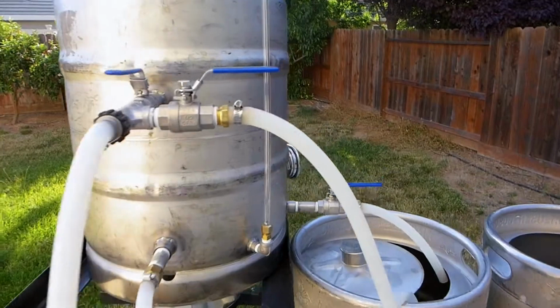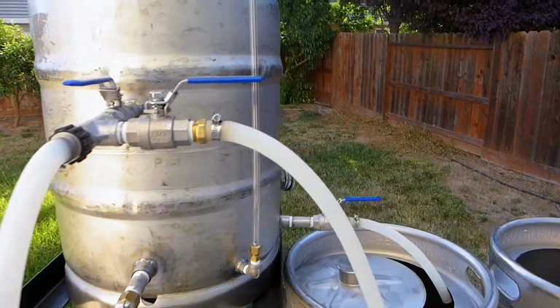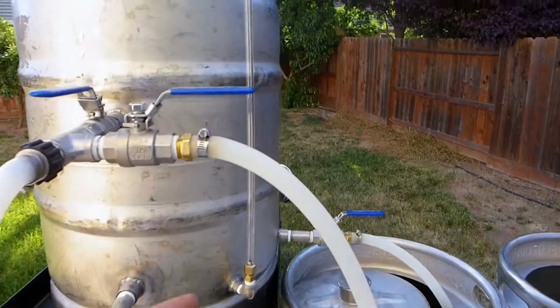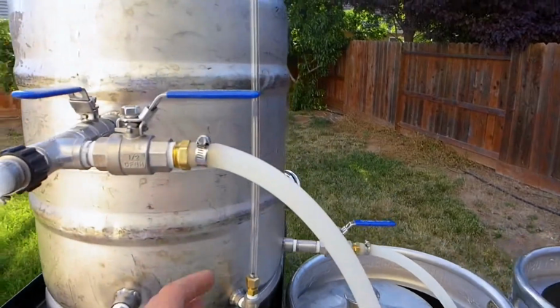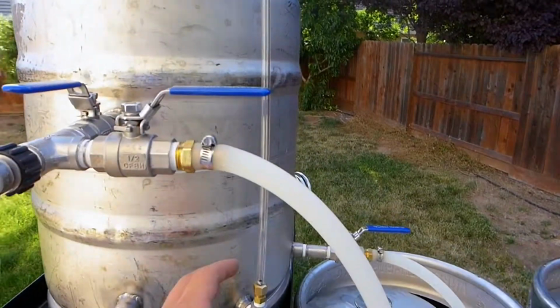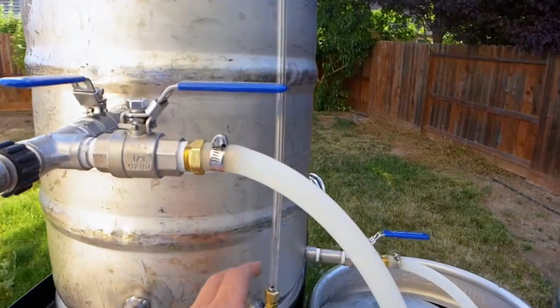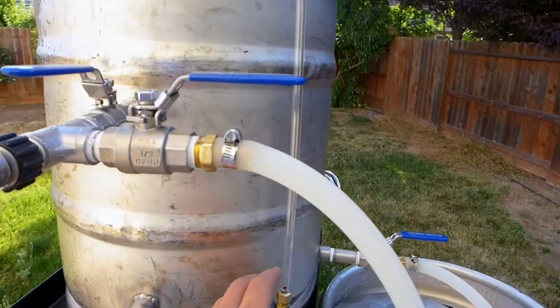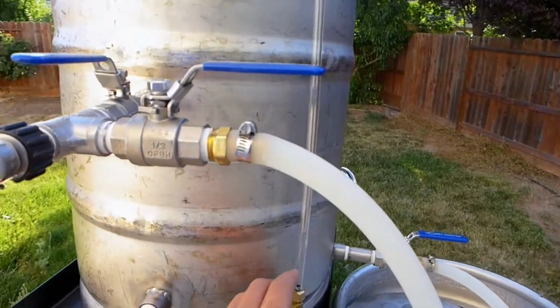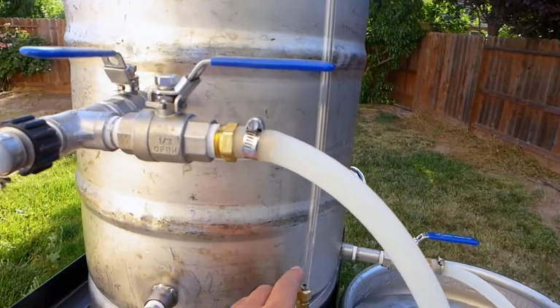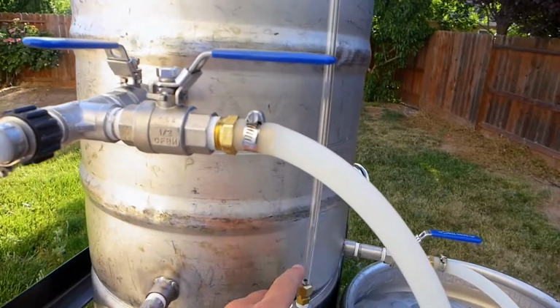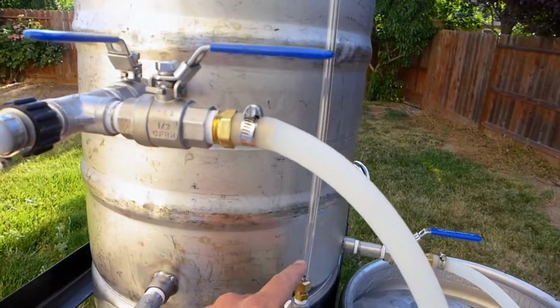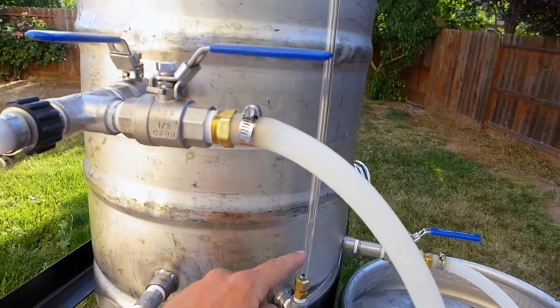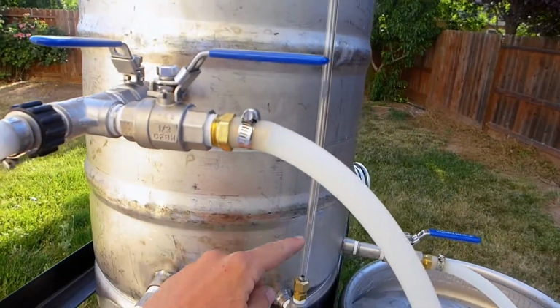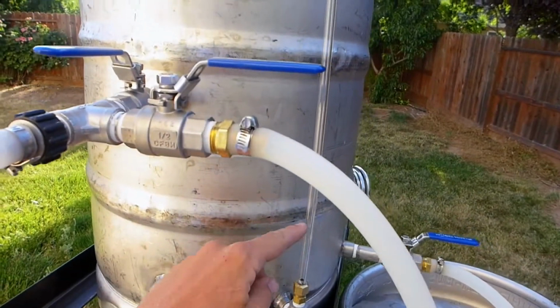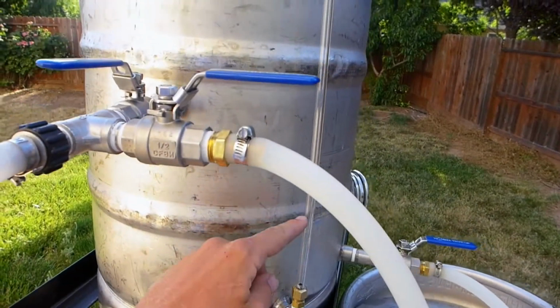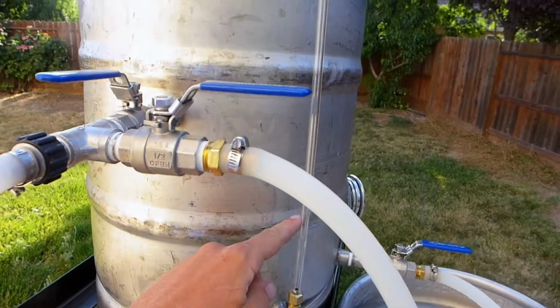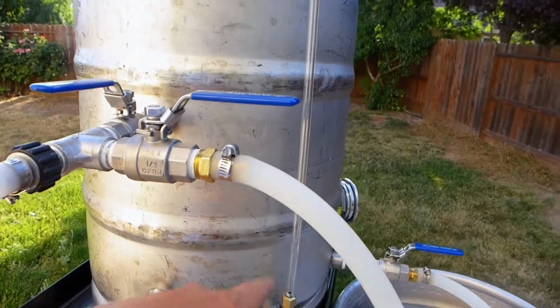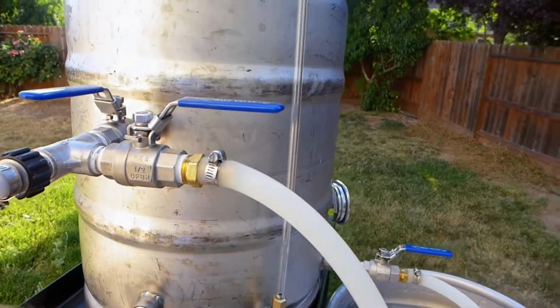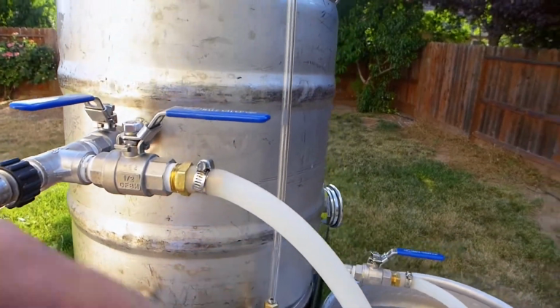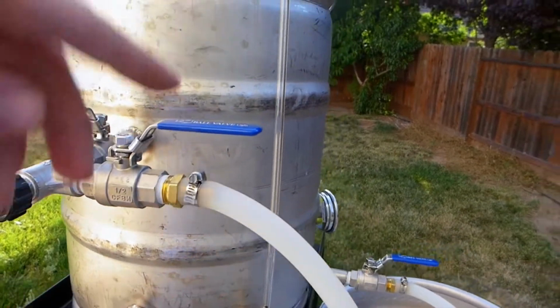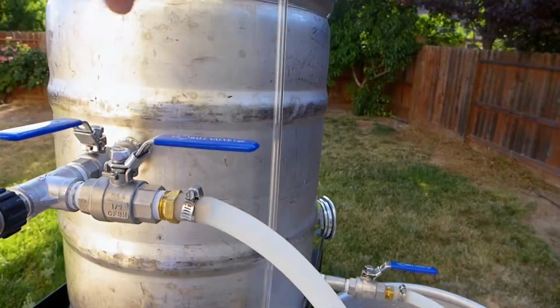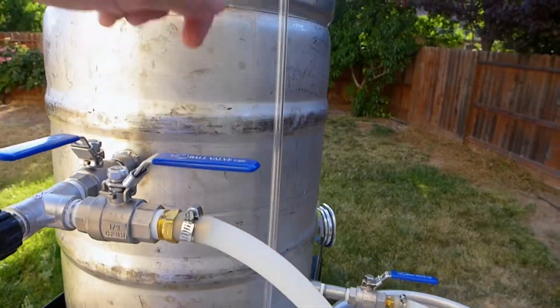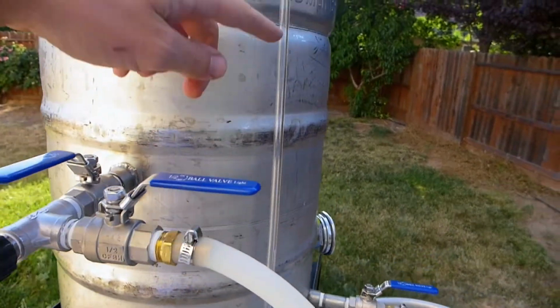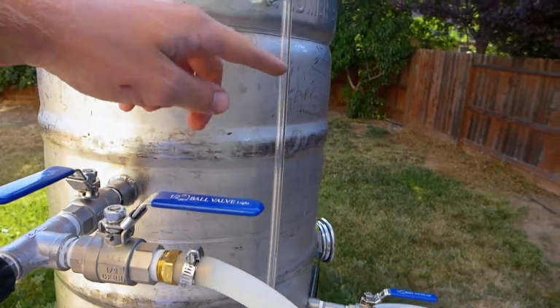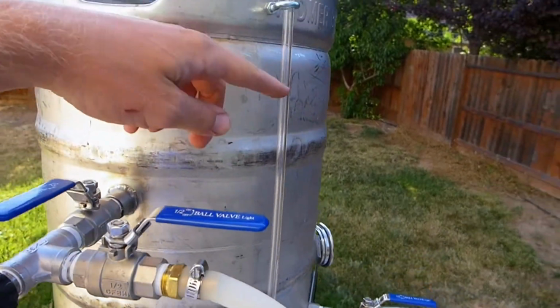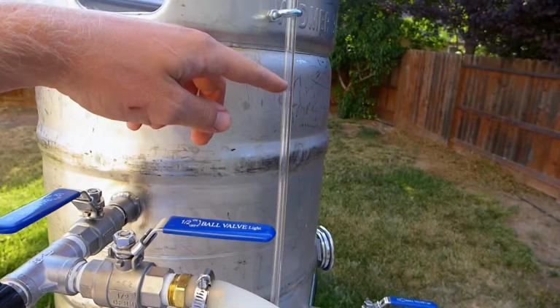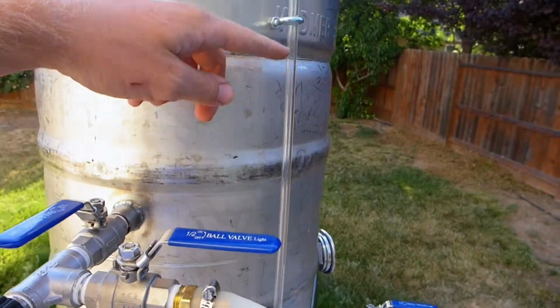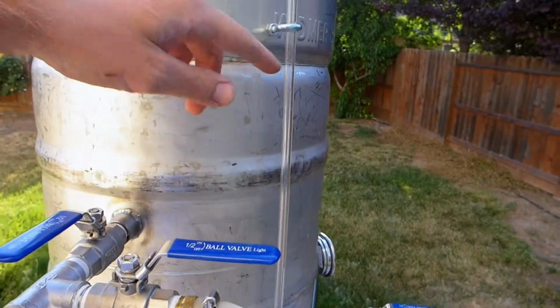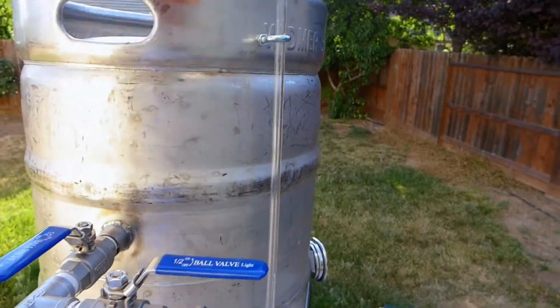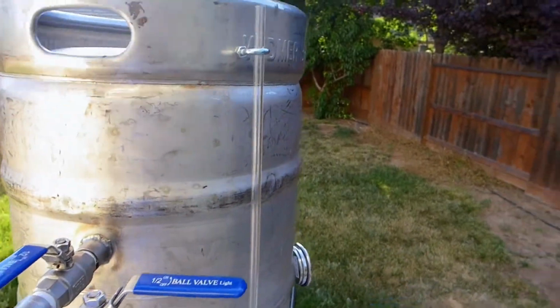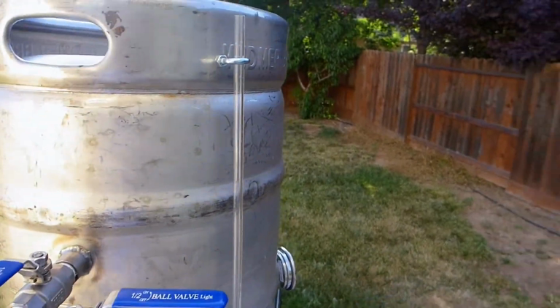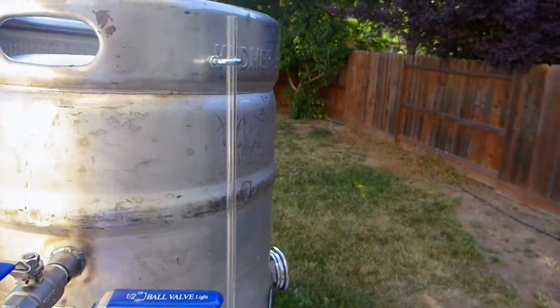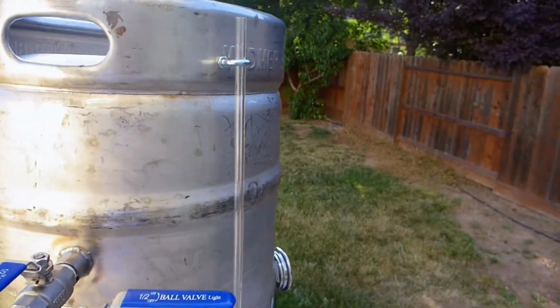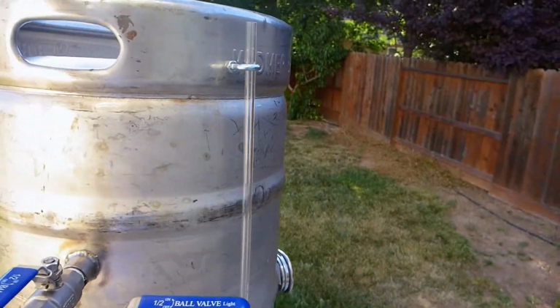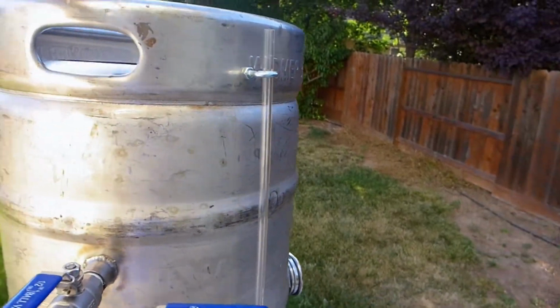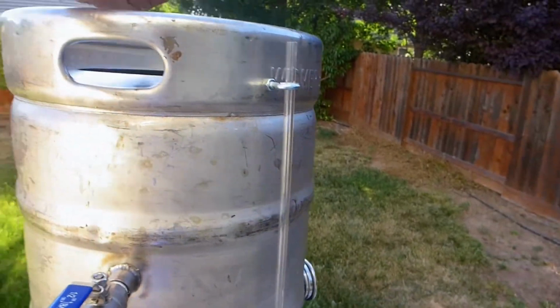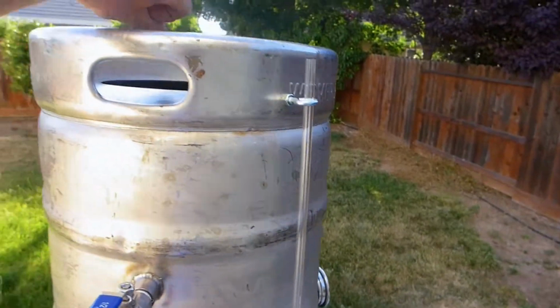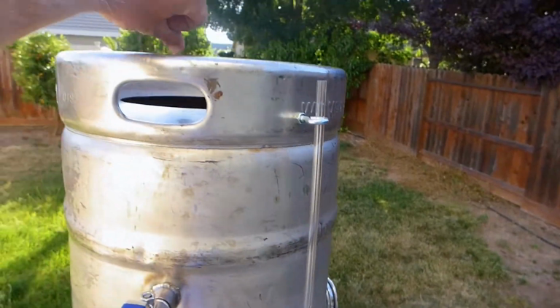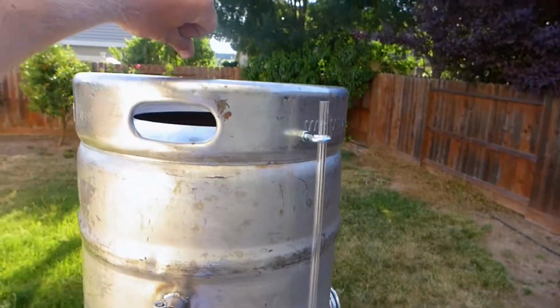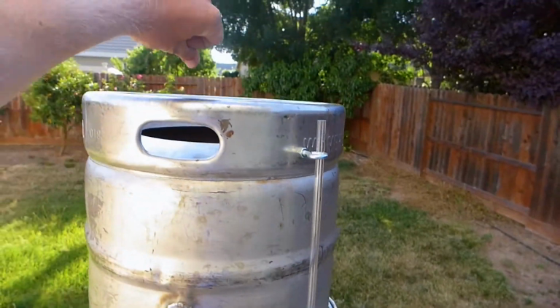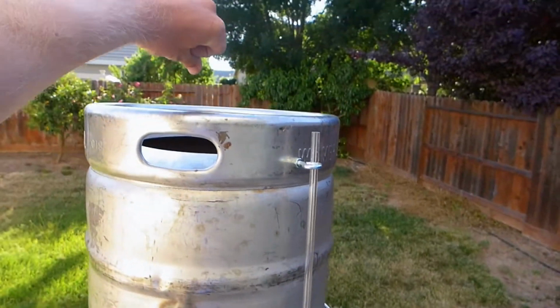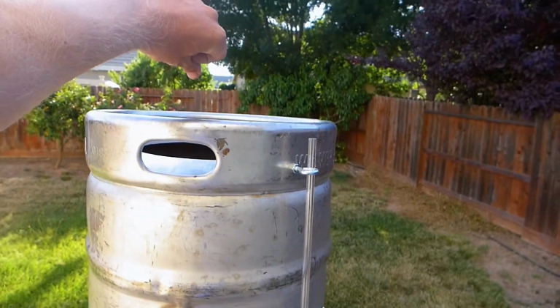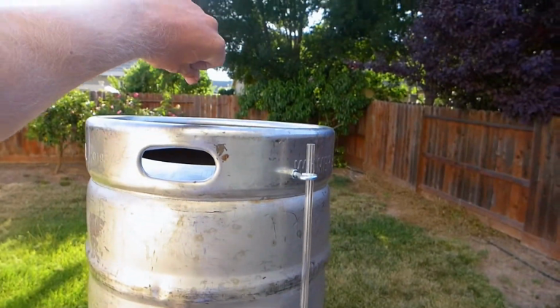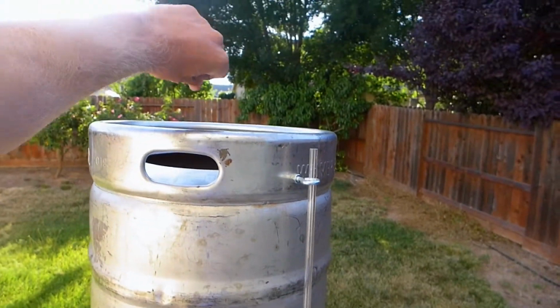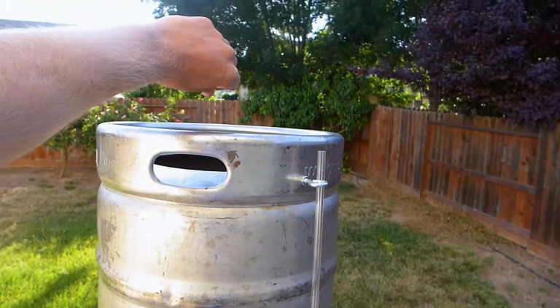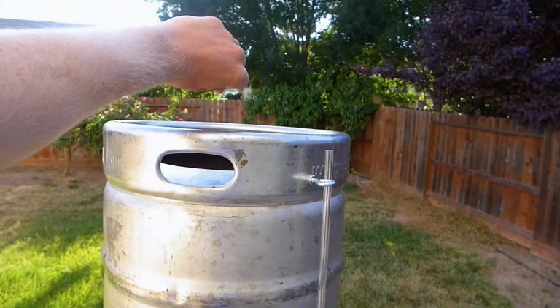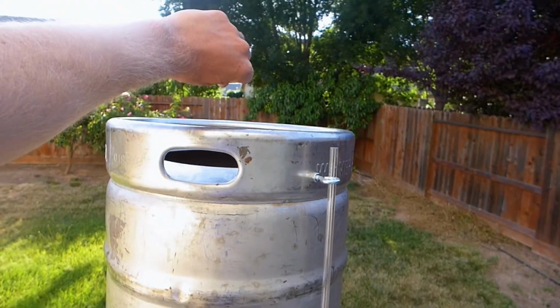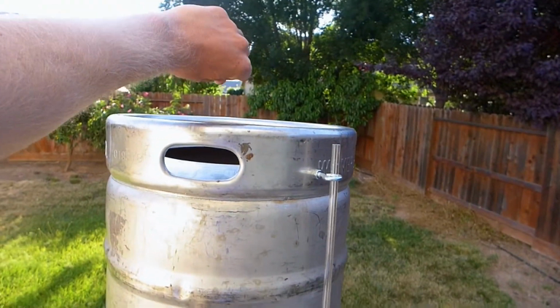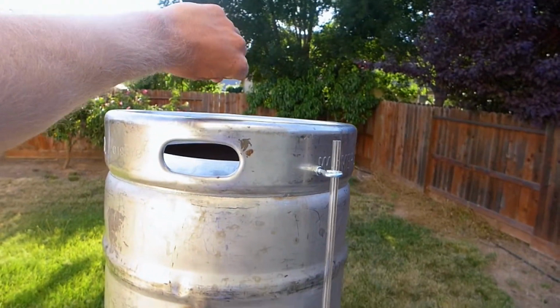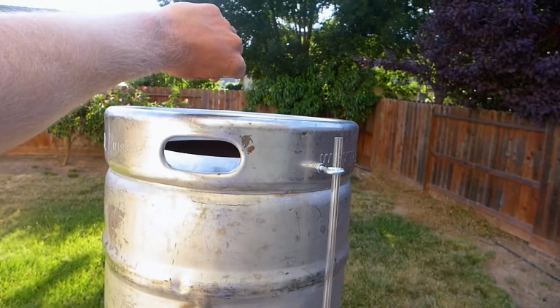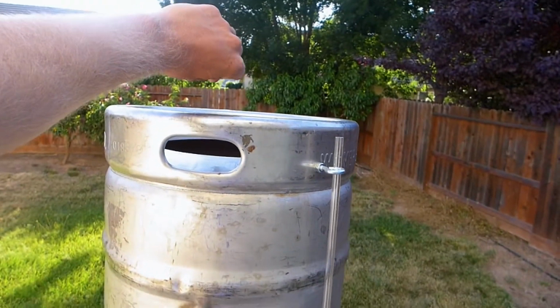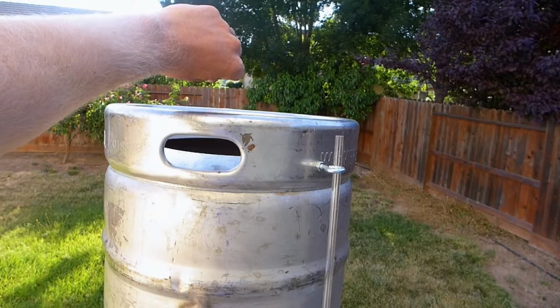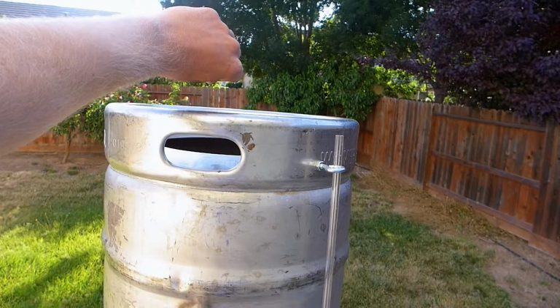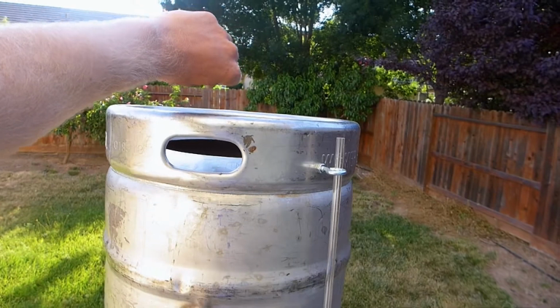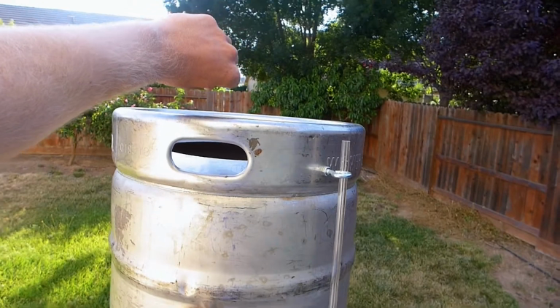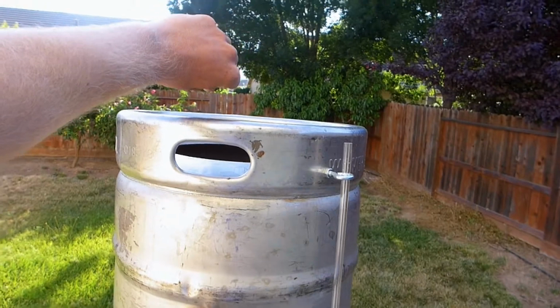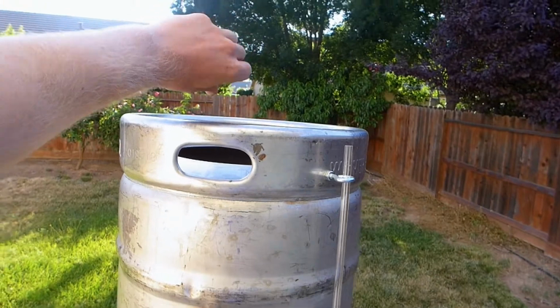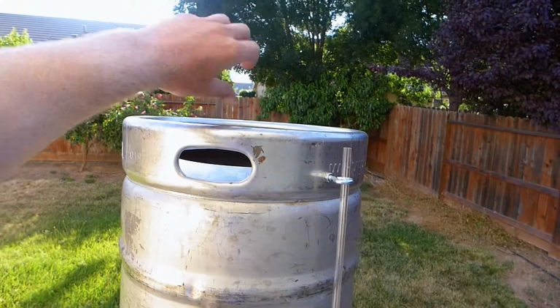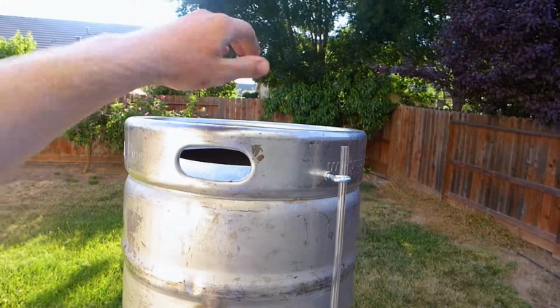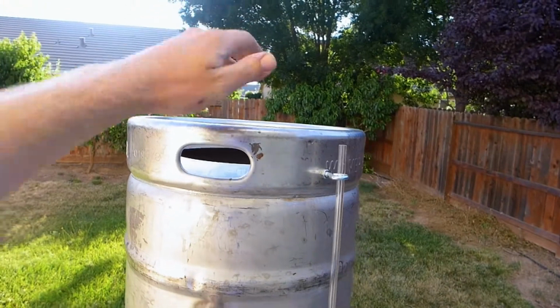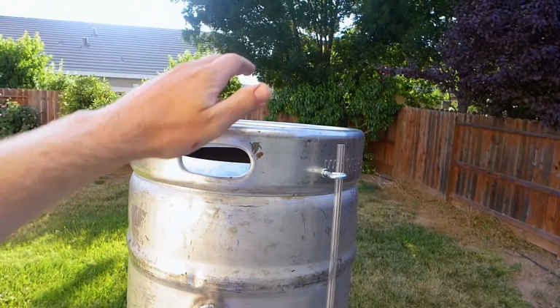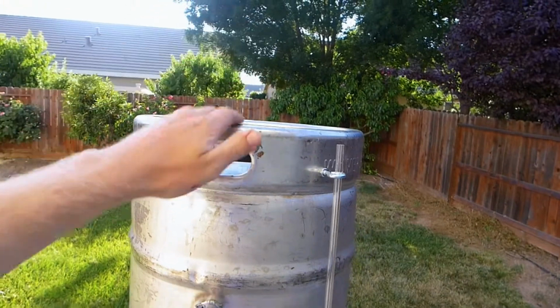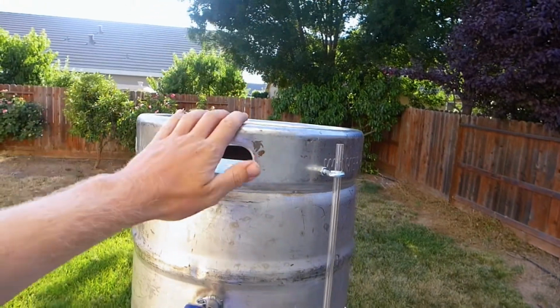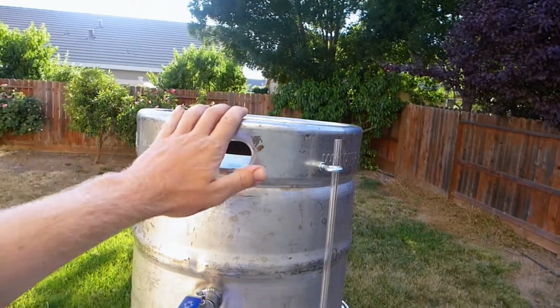The hot liquor tank has a sight glass so you don't have to climb up to see how much water you're pouring in.